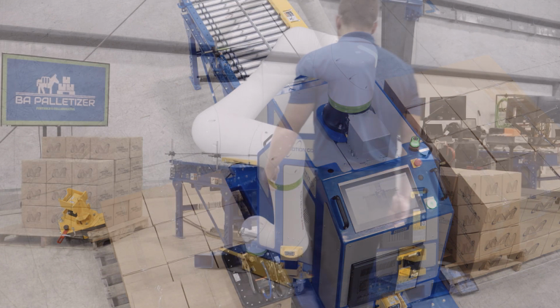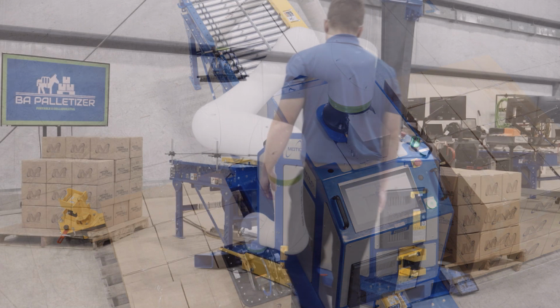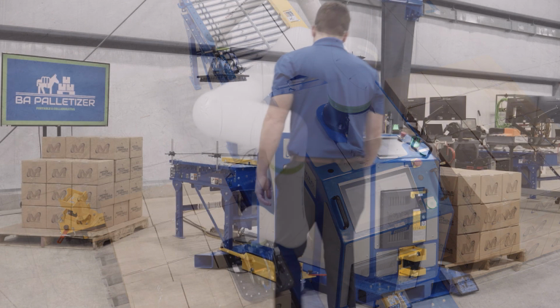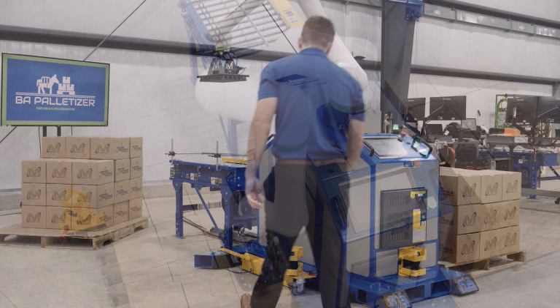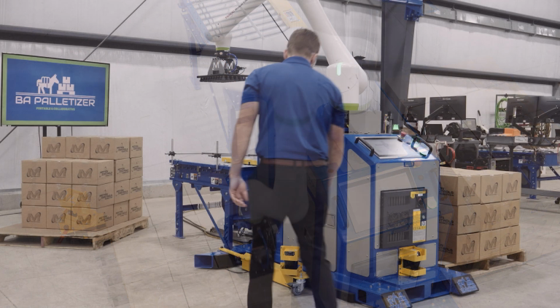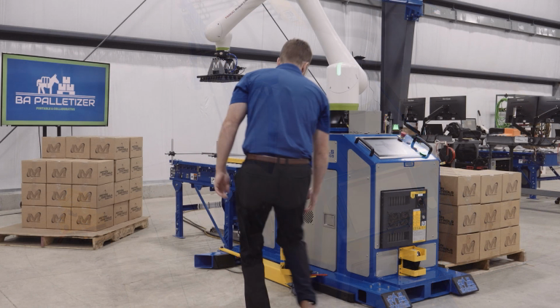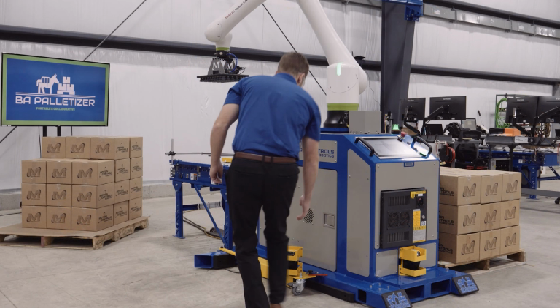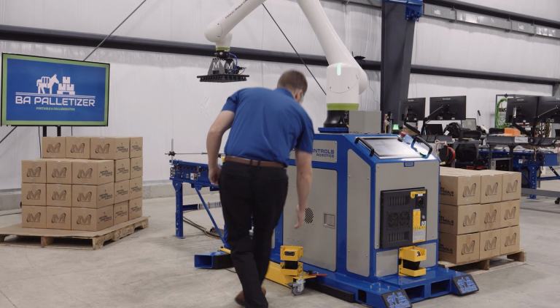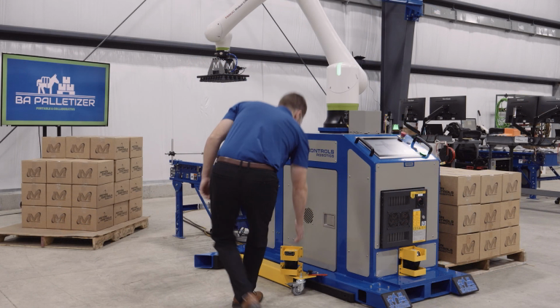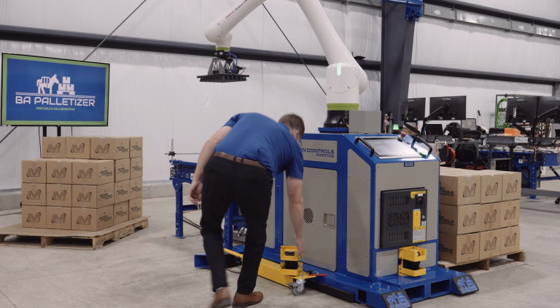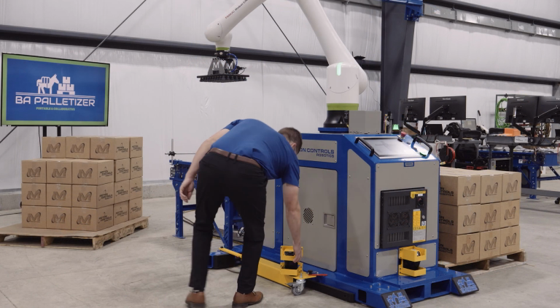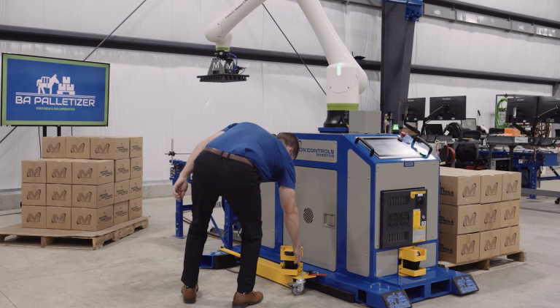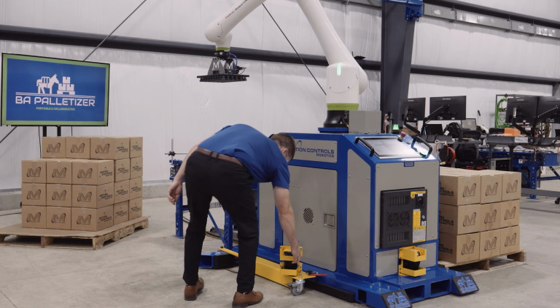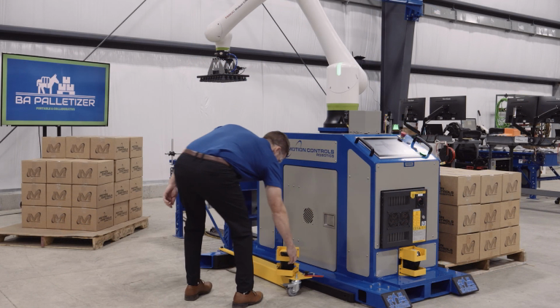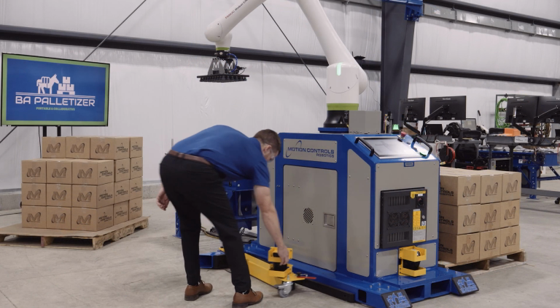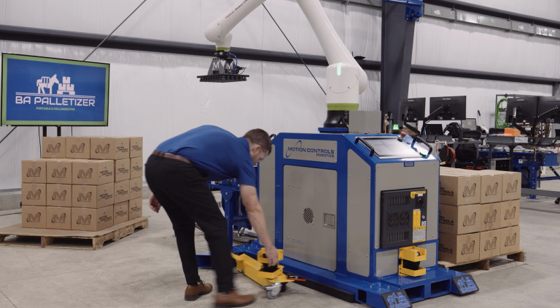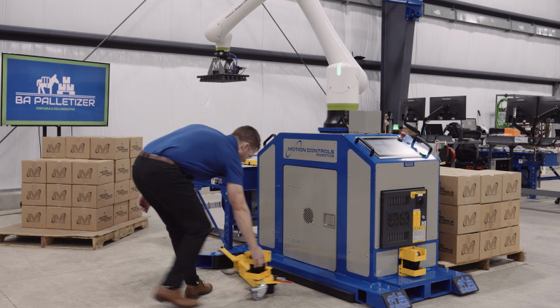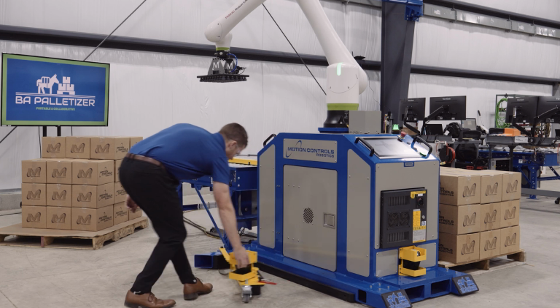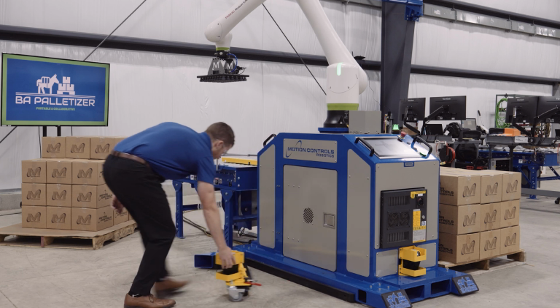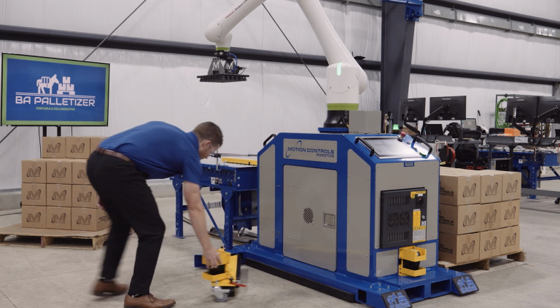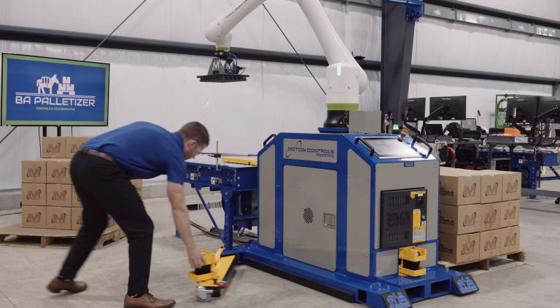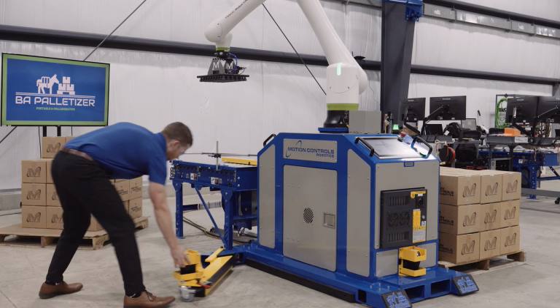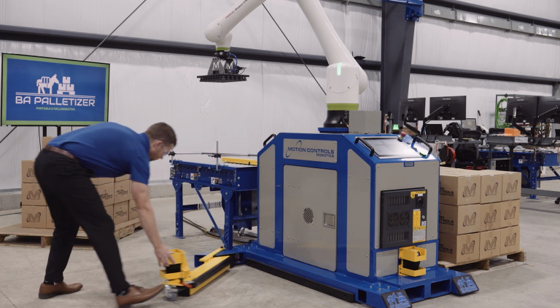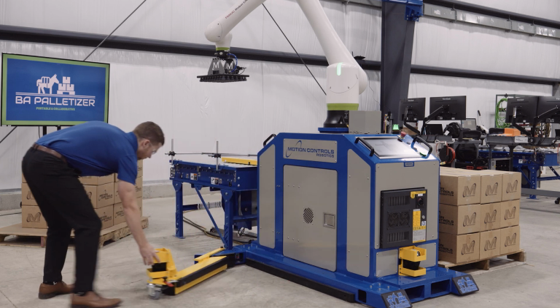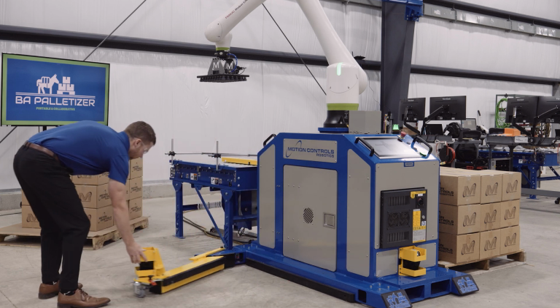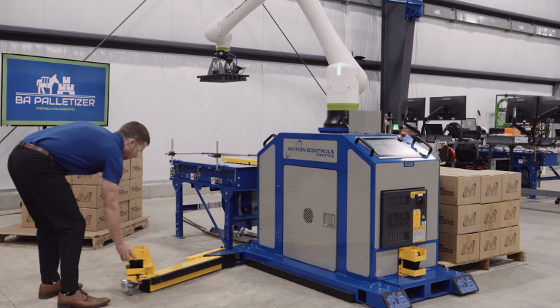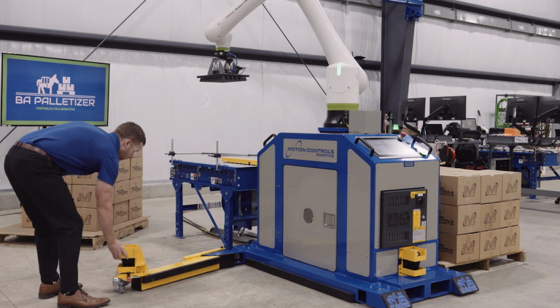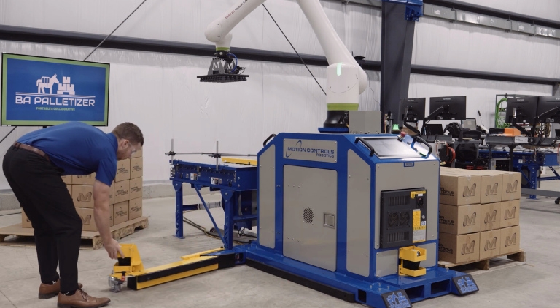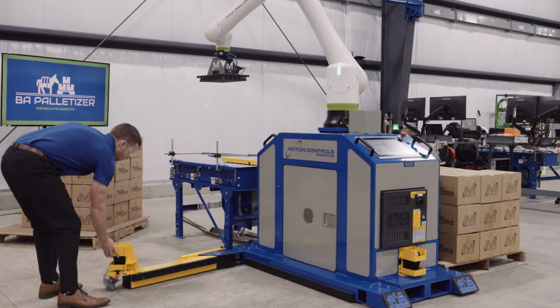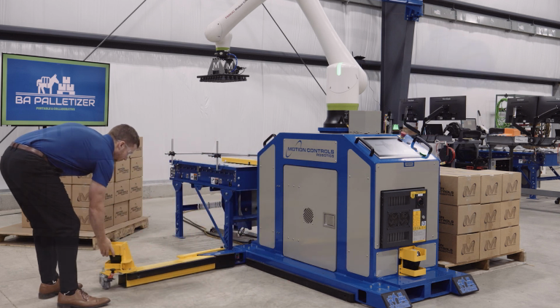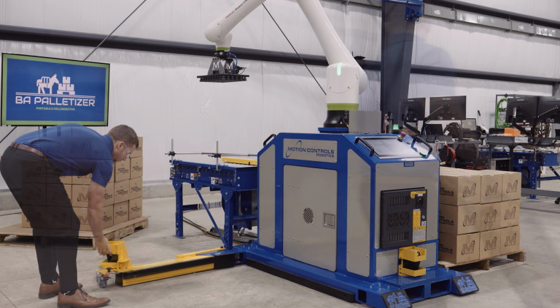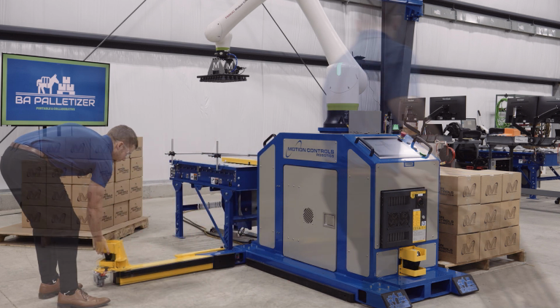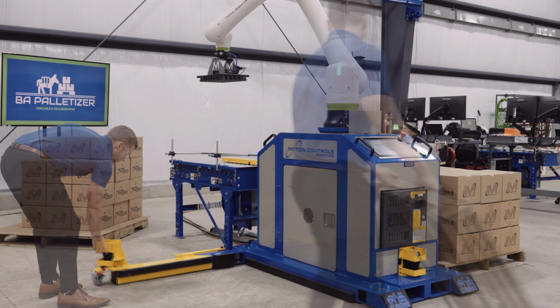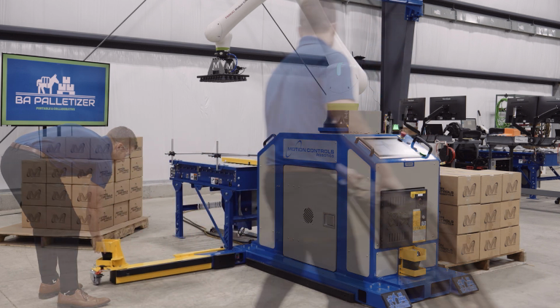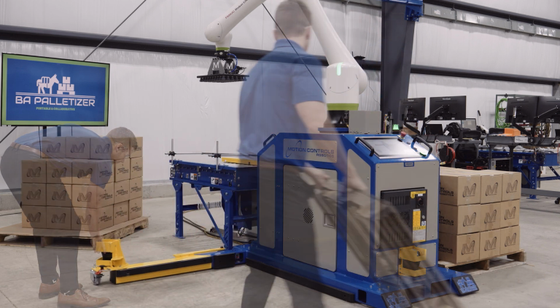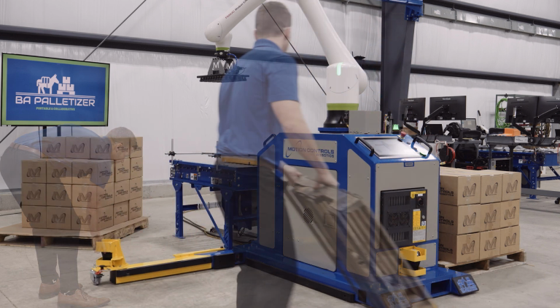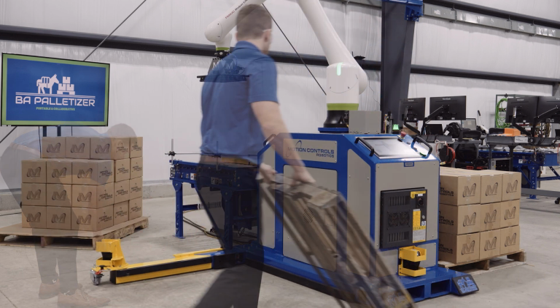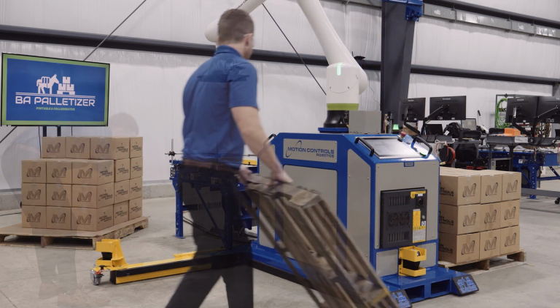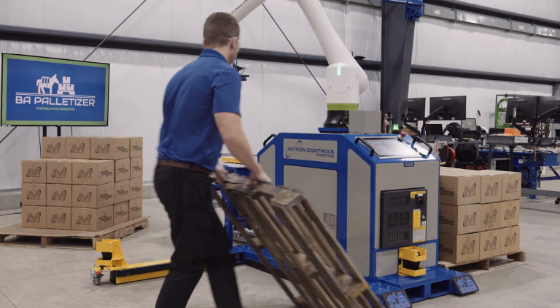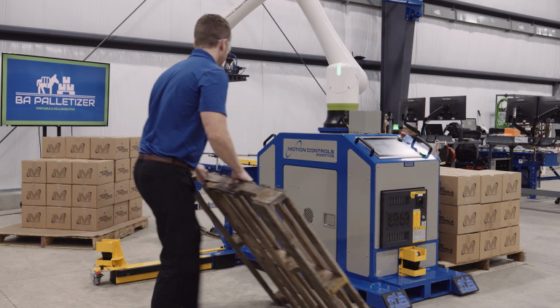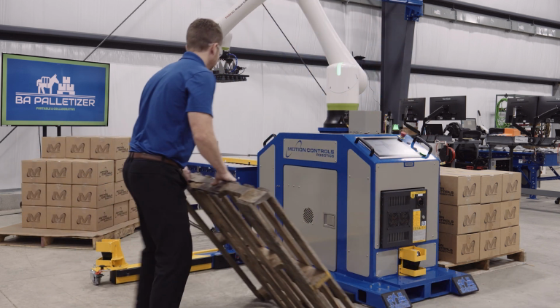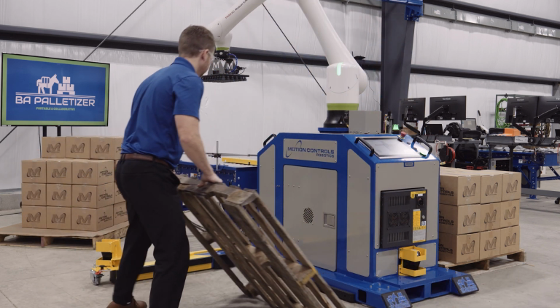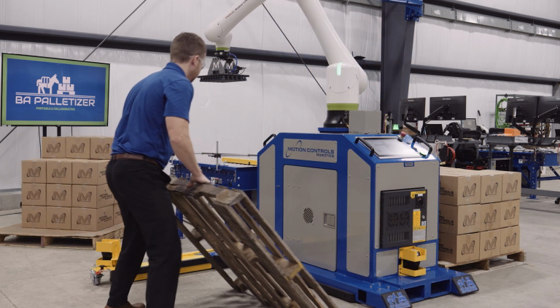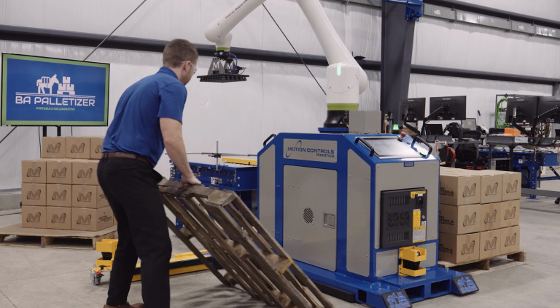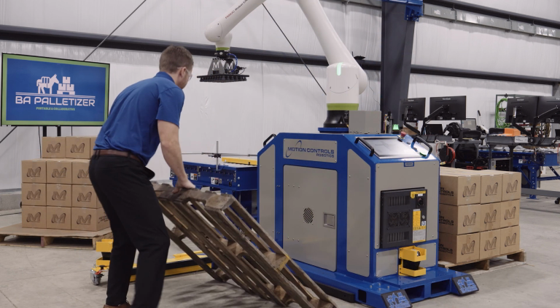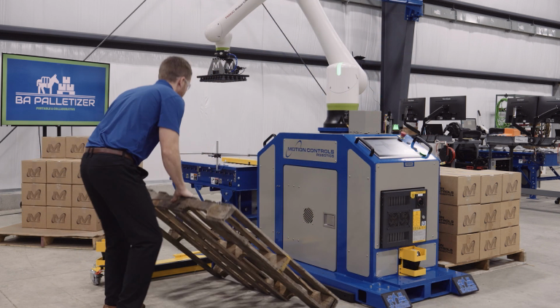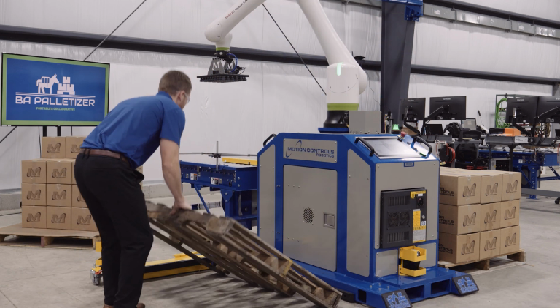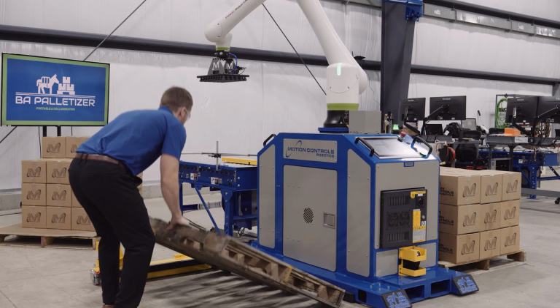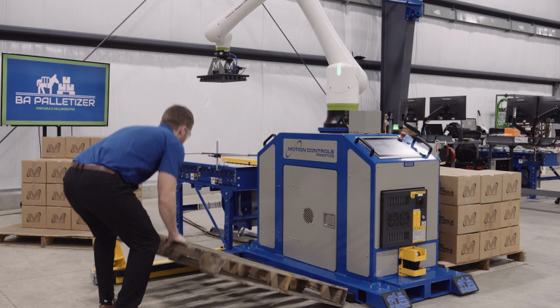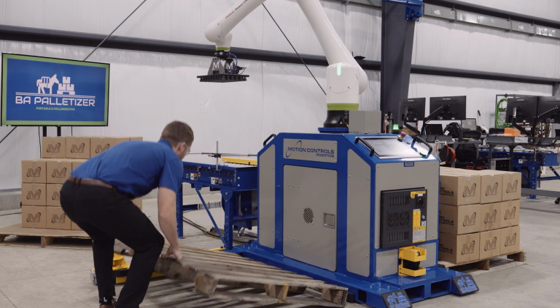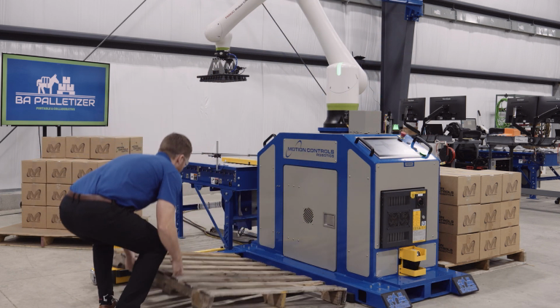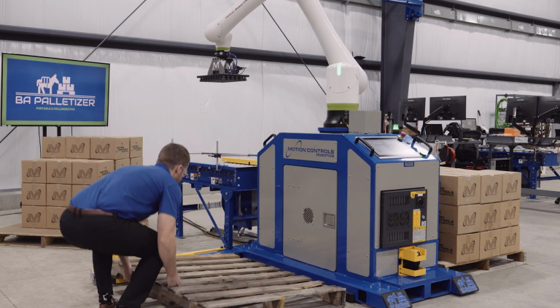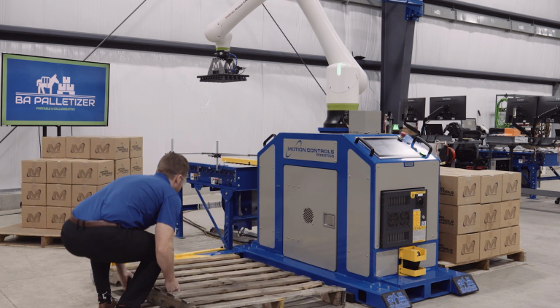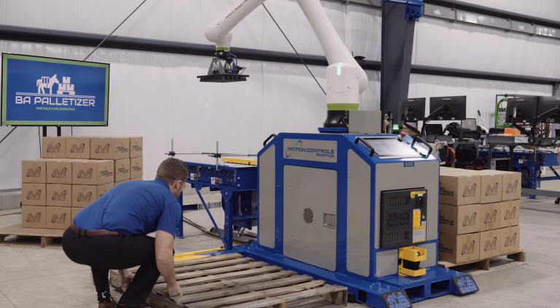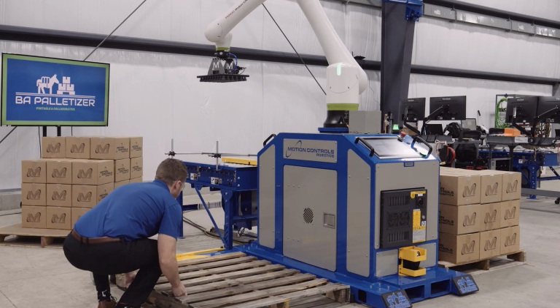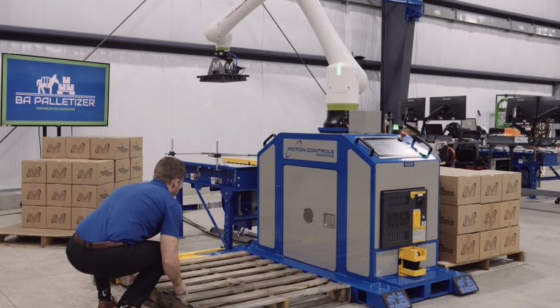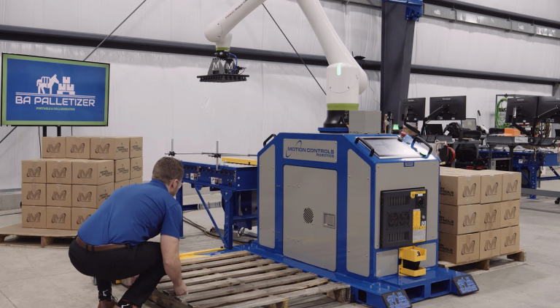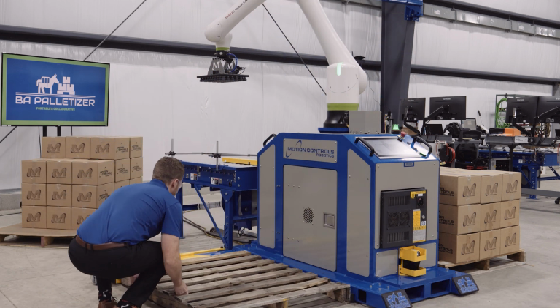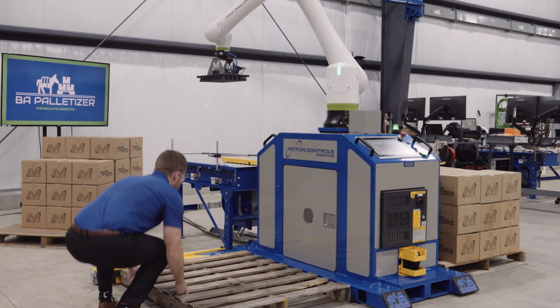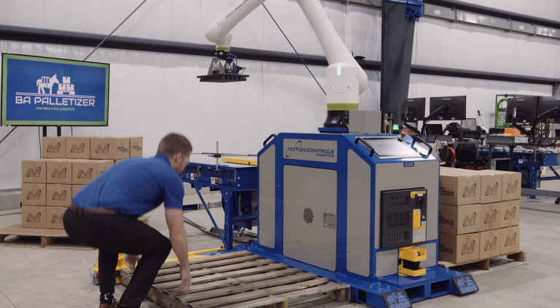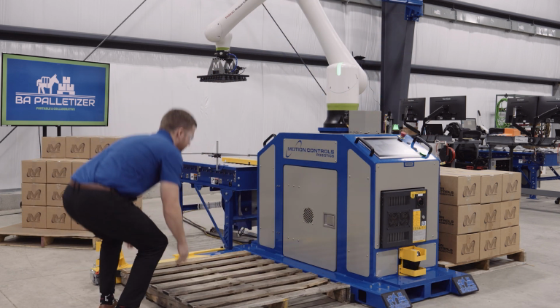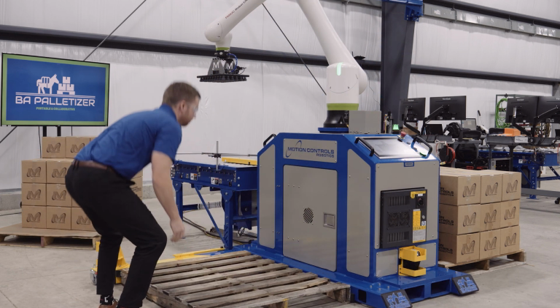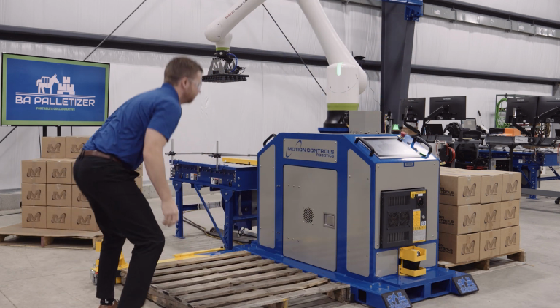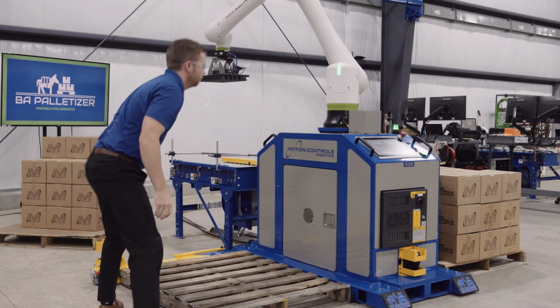The BA Palletizer is engineered for mobility and versatility, allowing you to seamlessly shift it between production lines to meet demand.